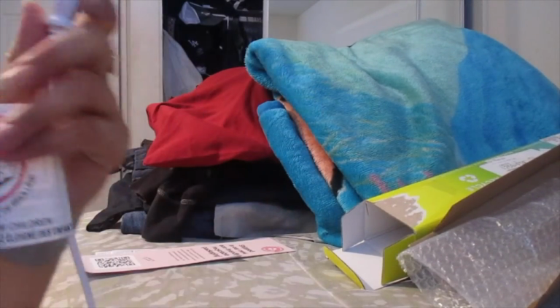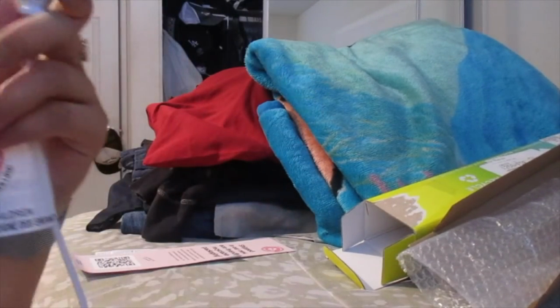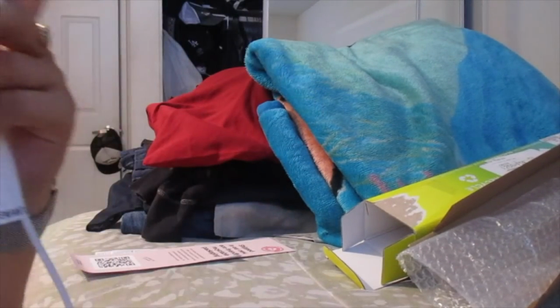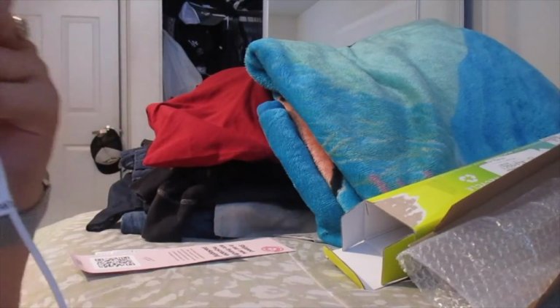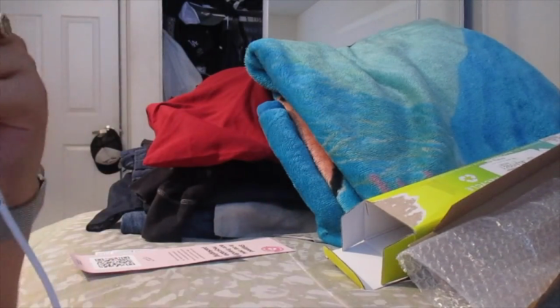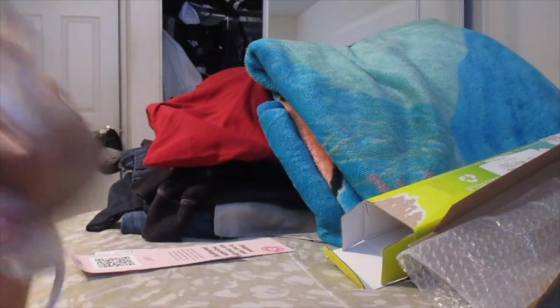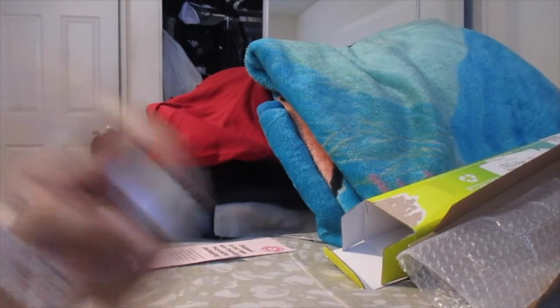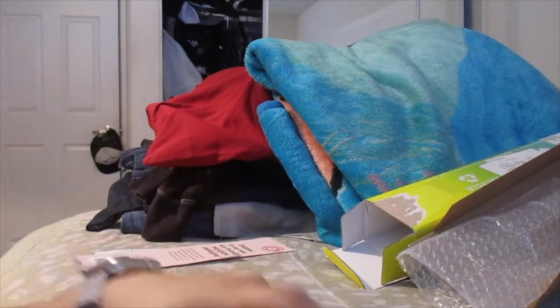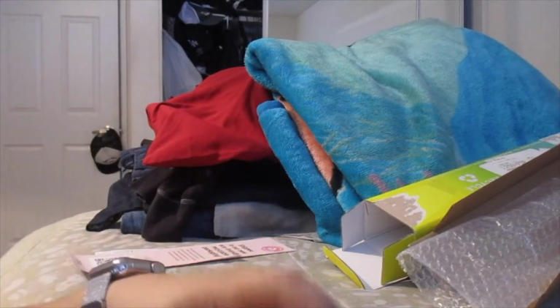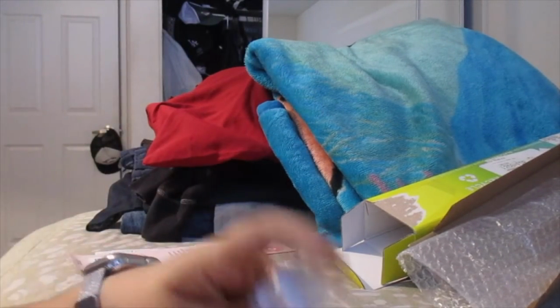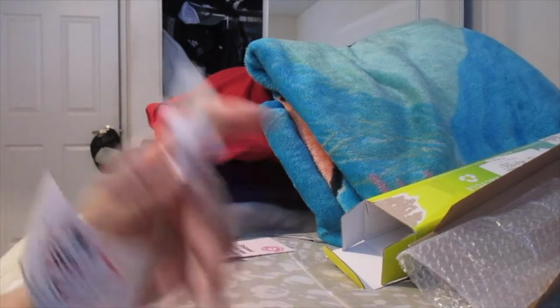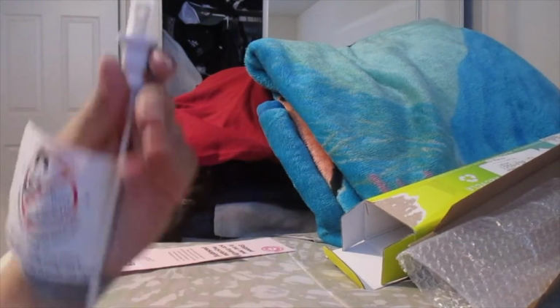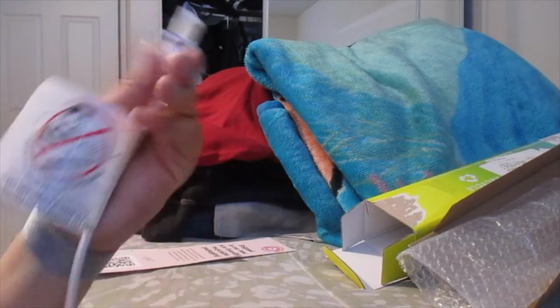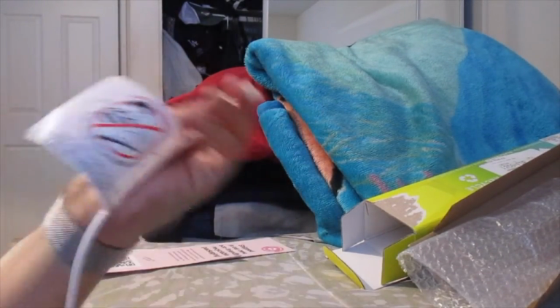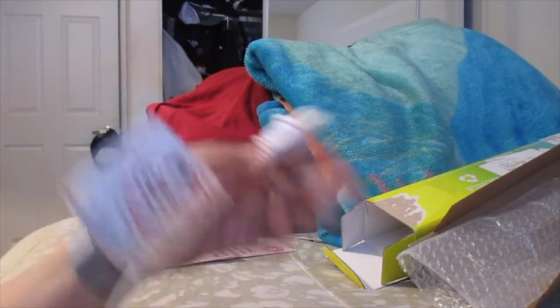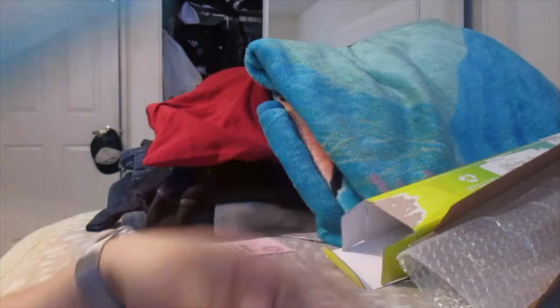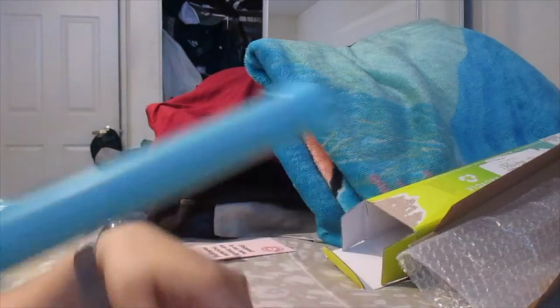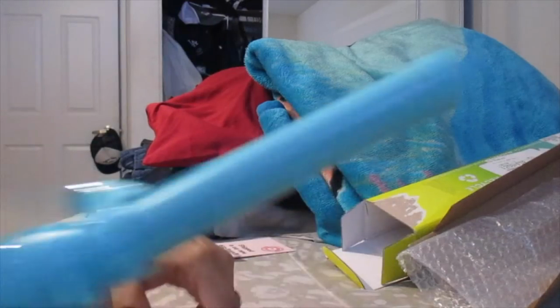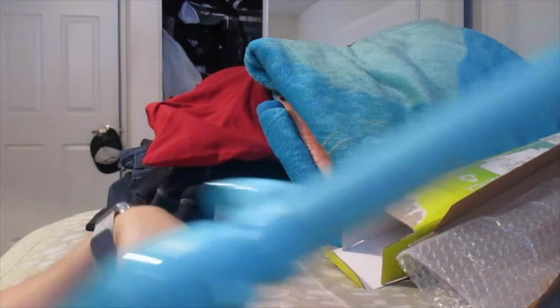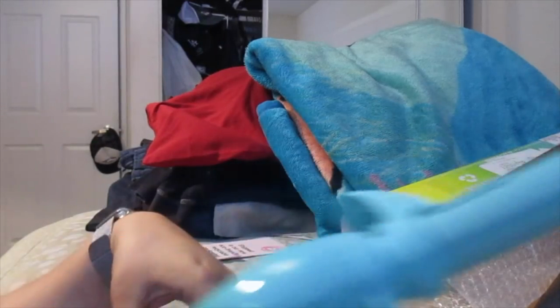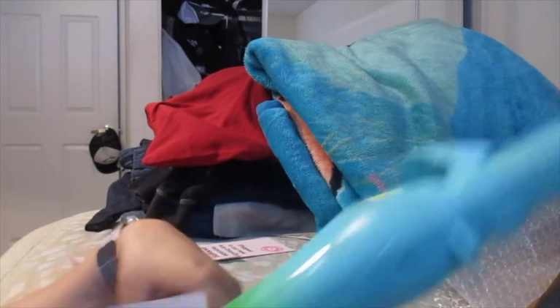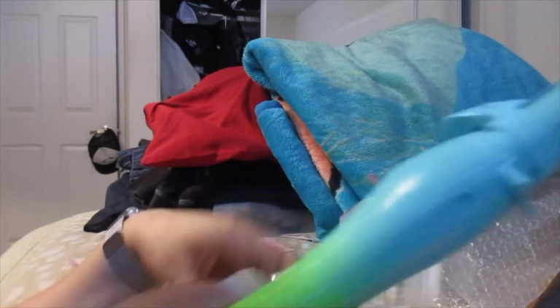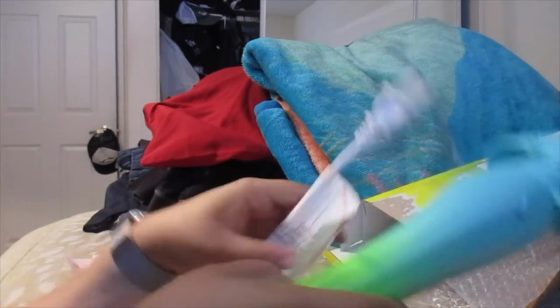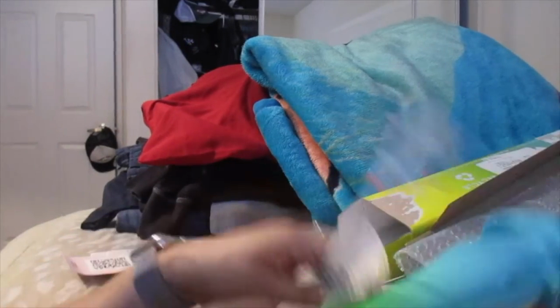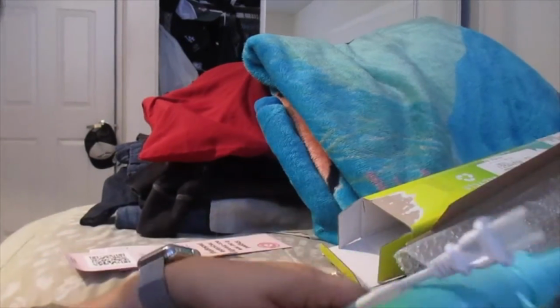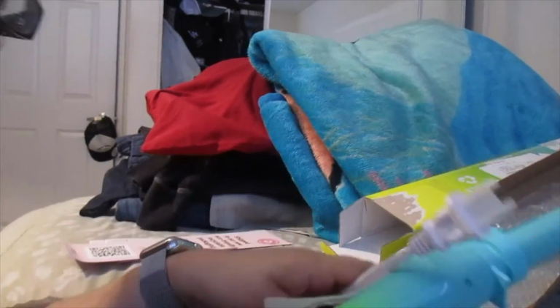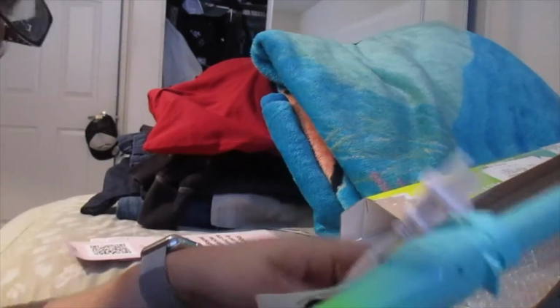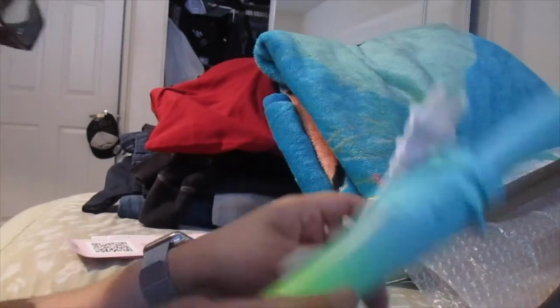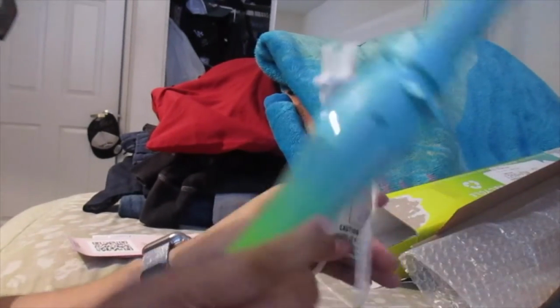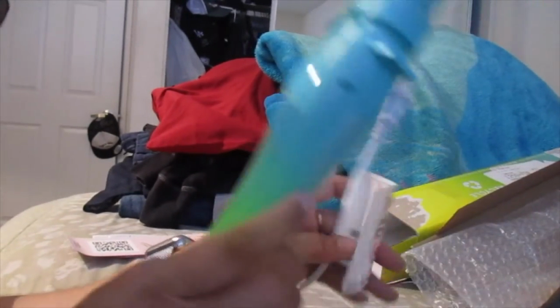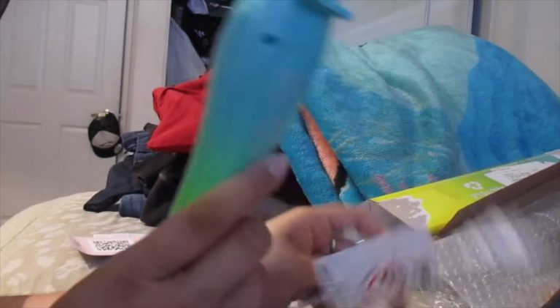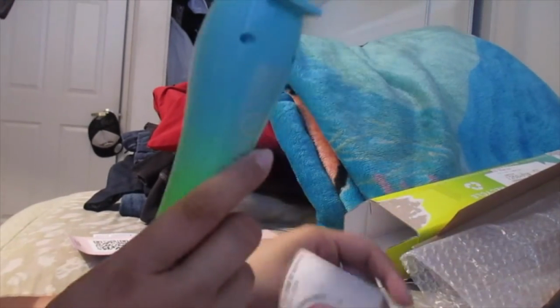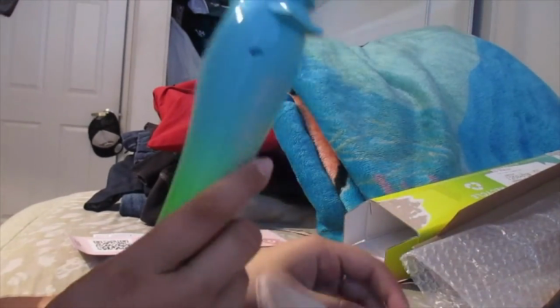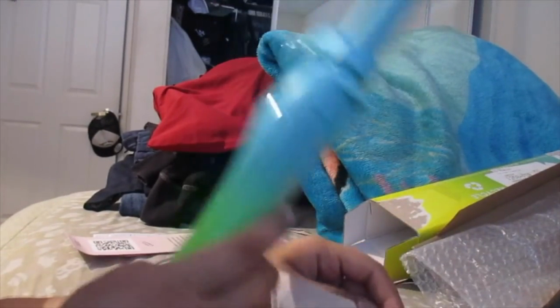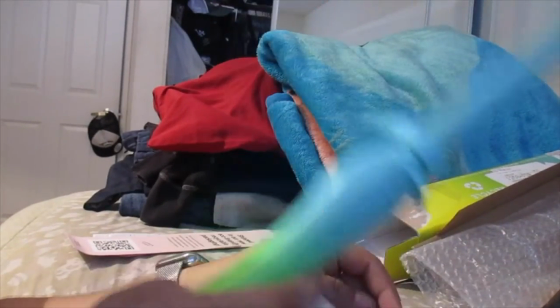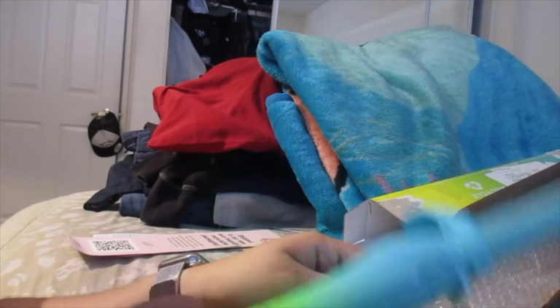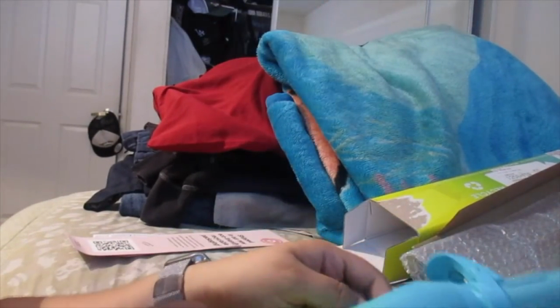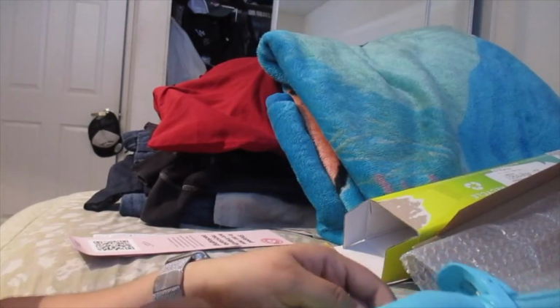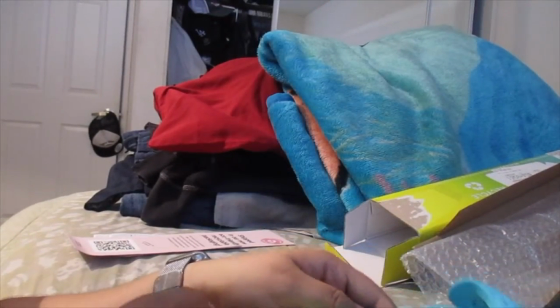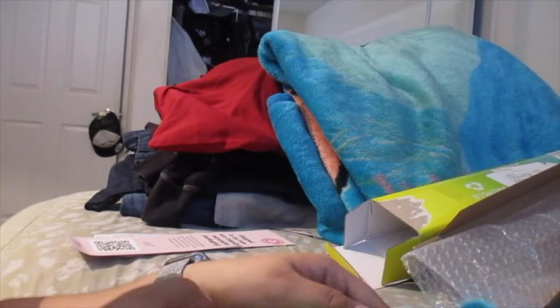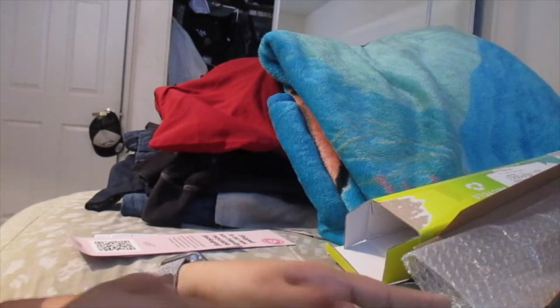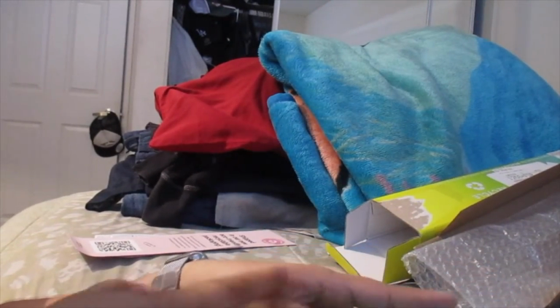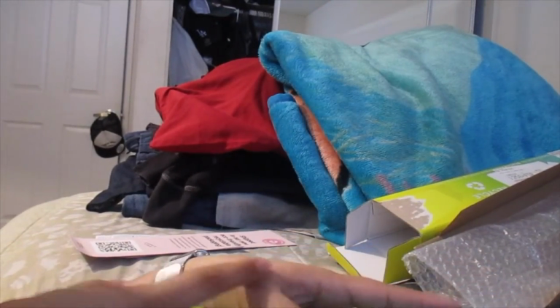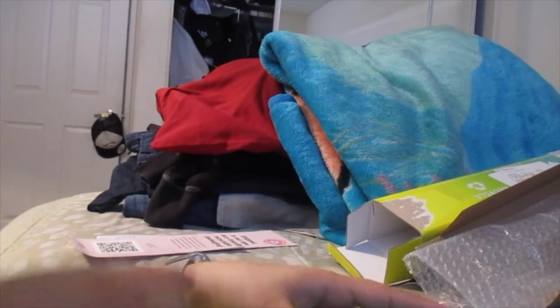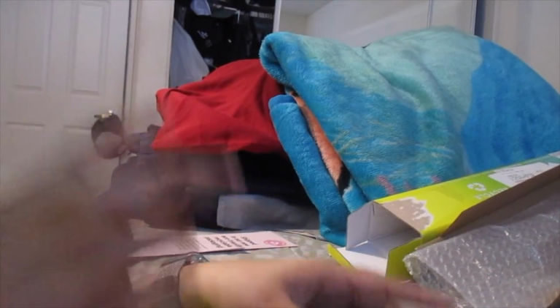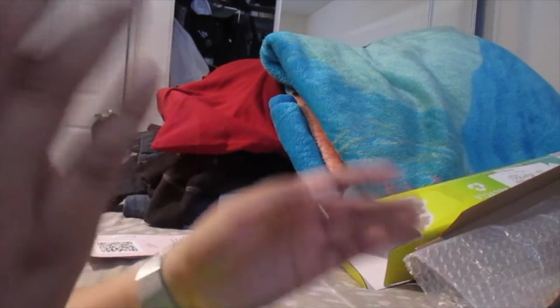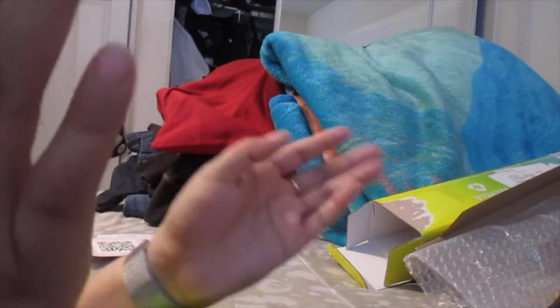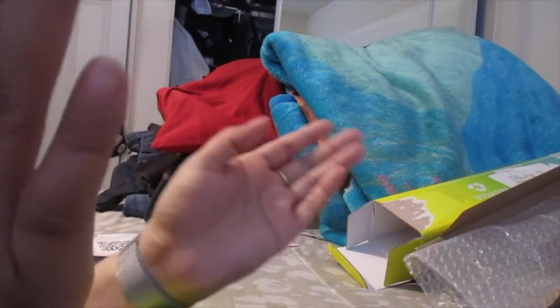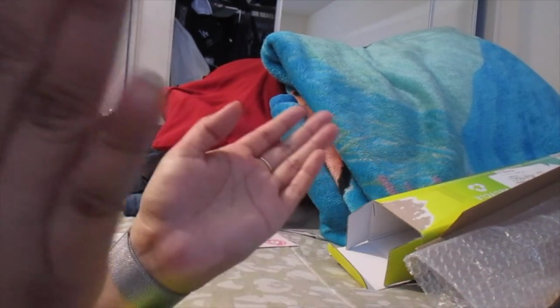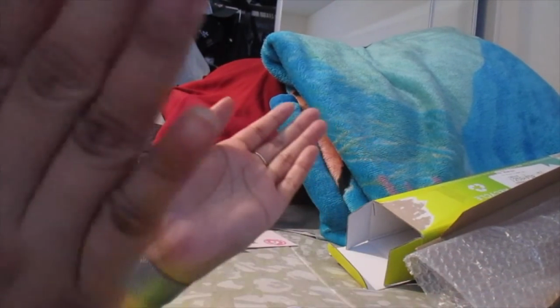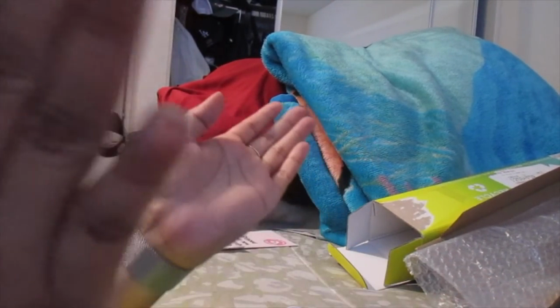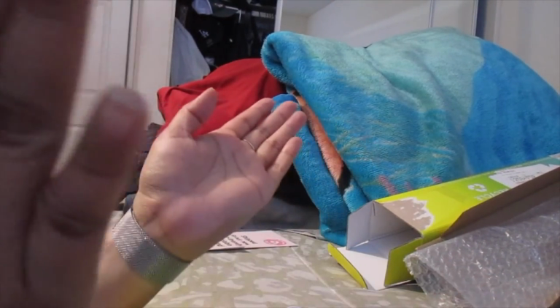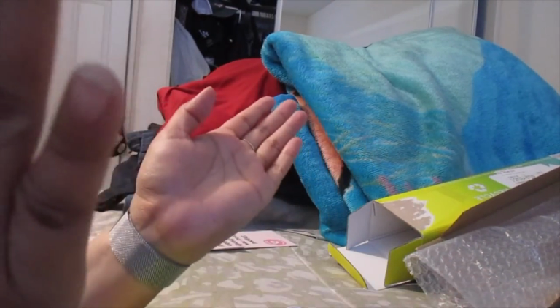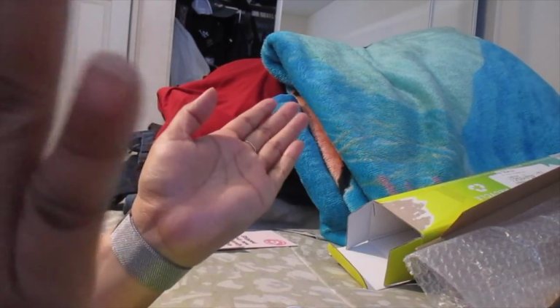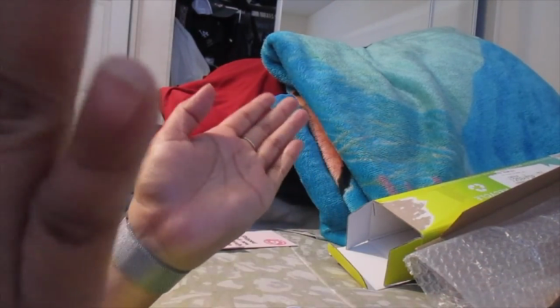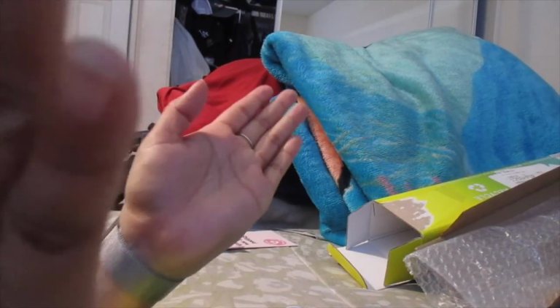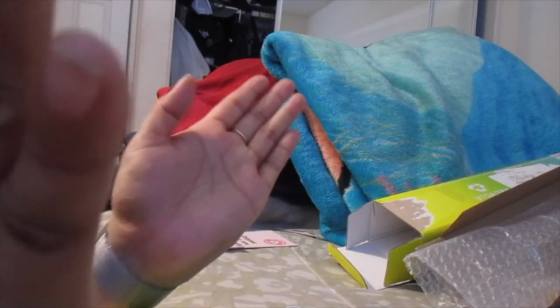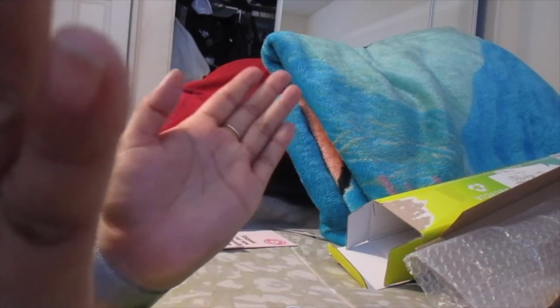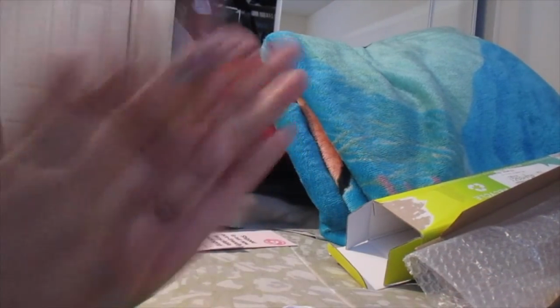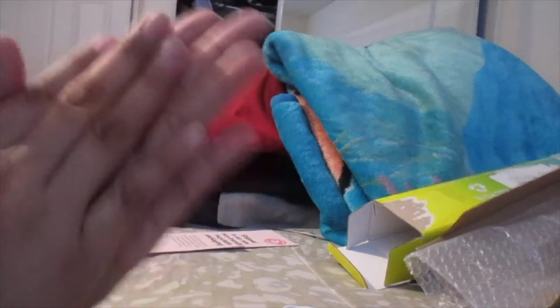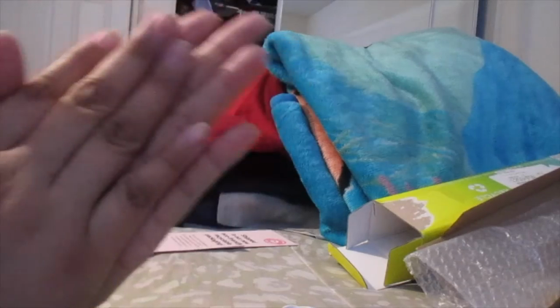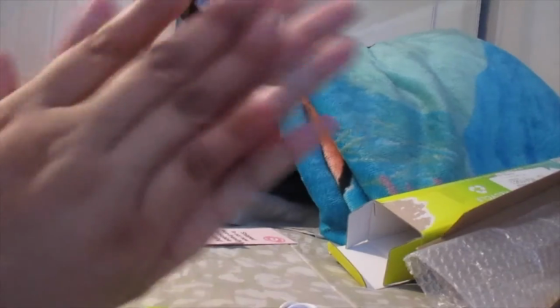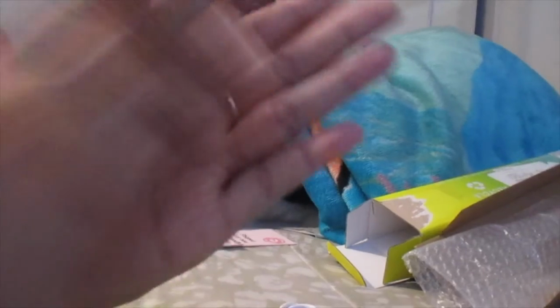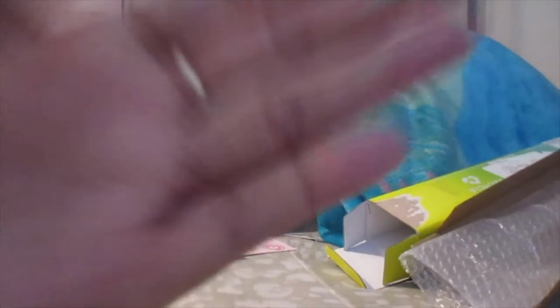As you can see. So this is it for this unboxing. Stay tuned for my next video. Goodbye.